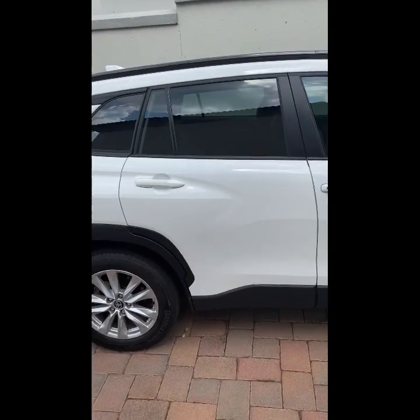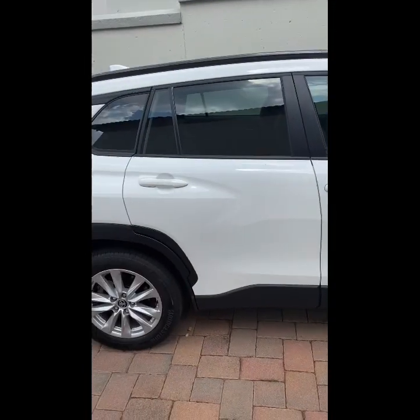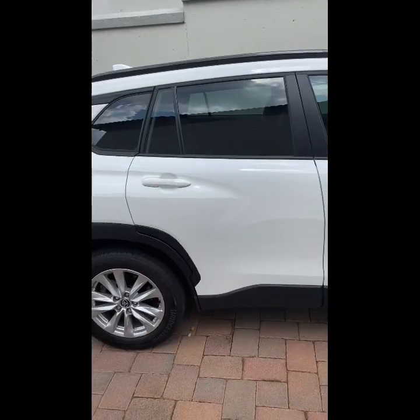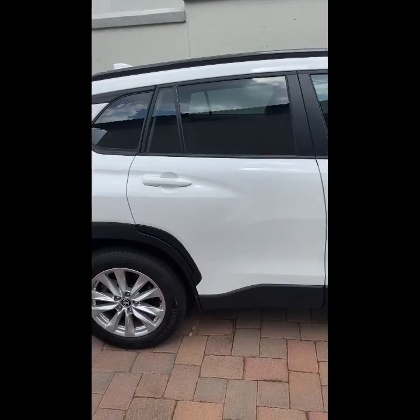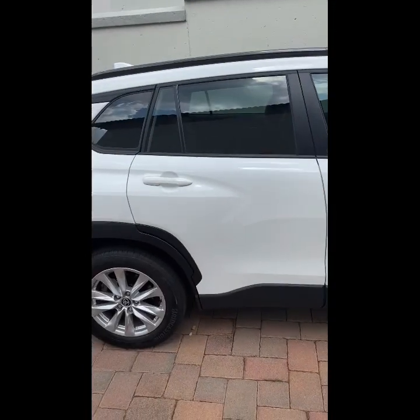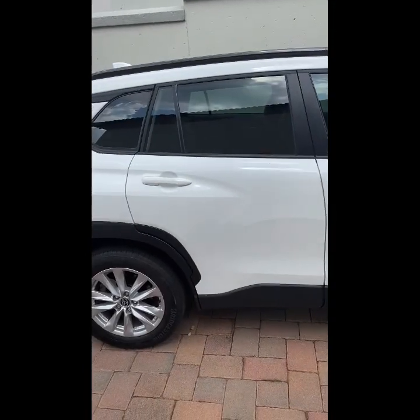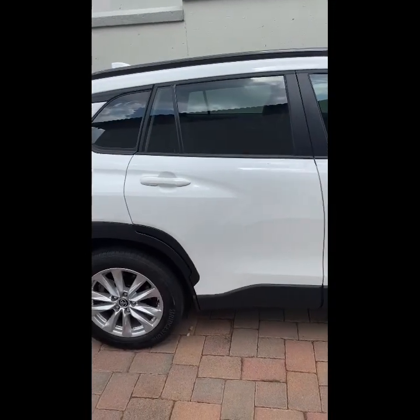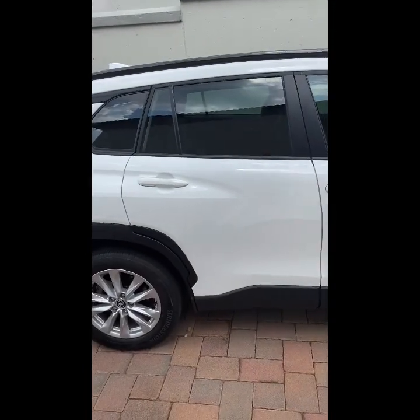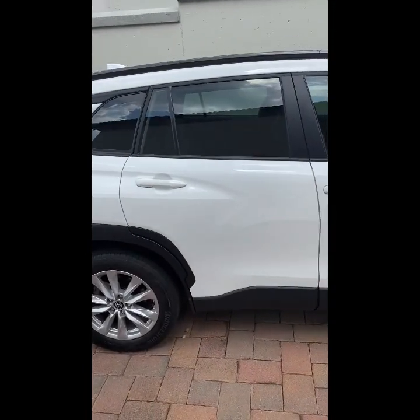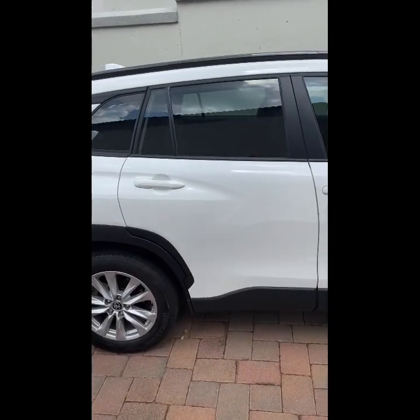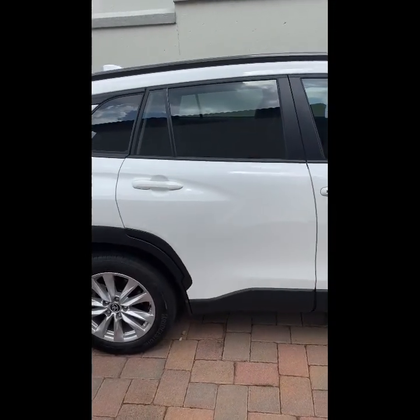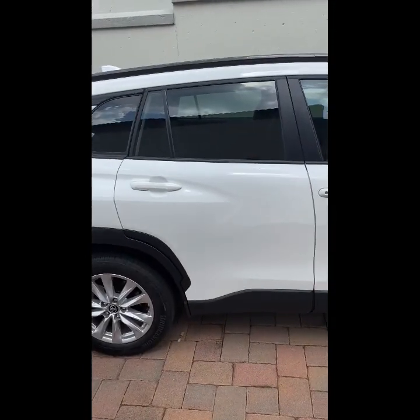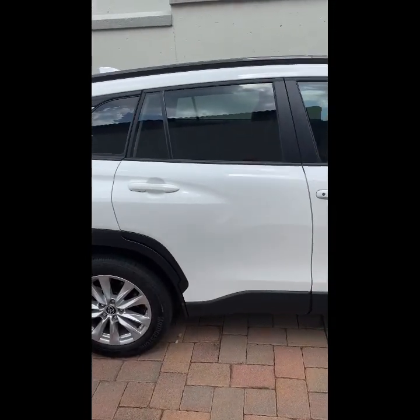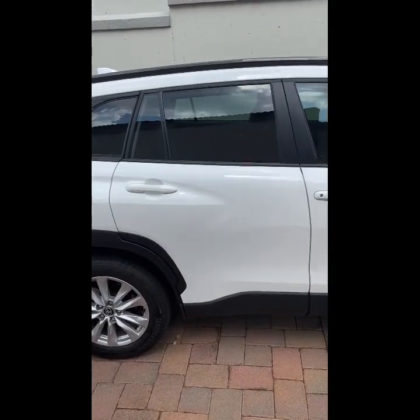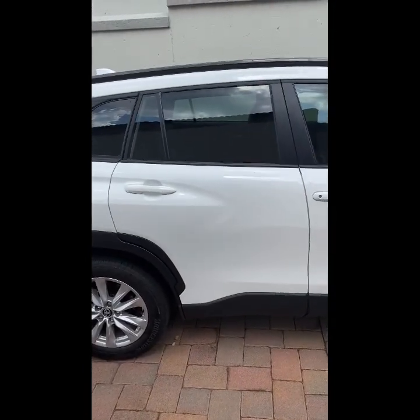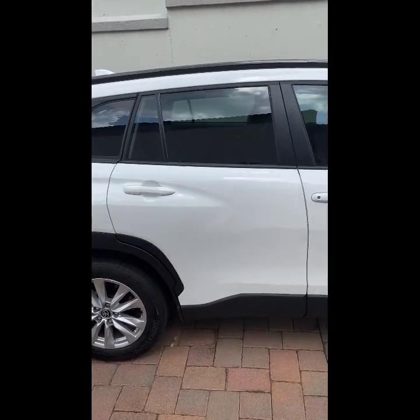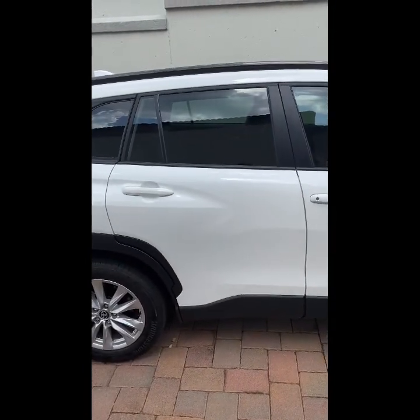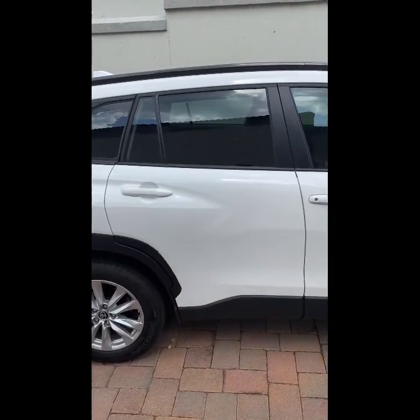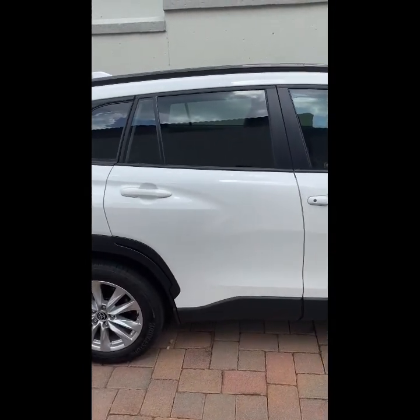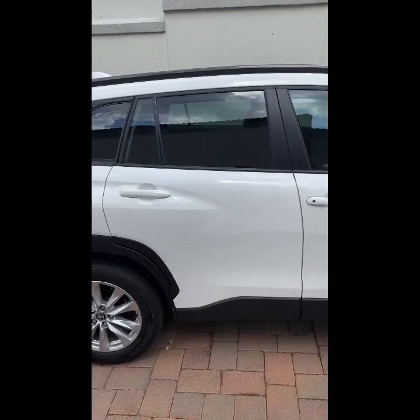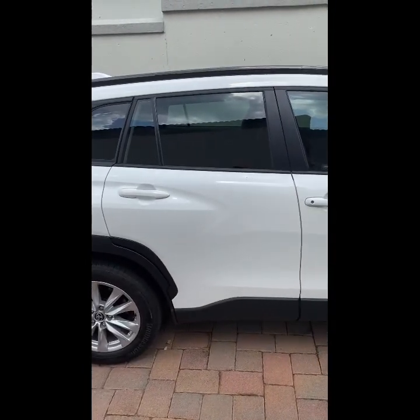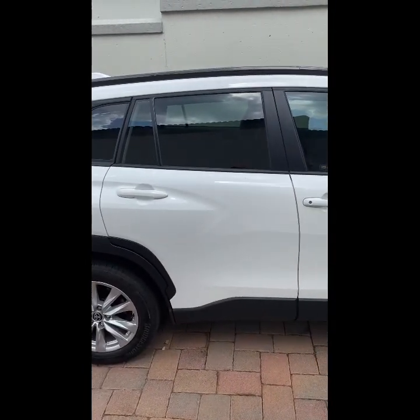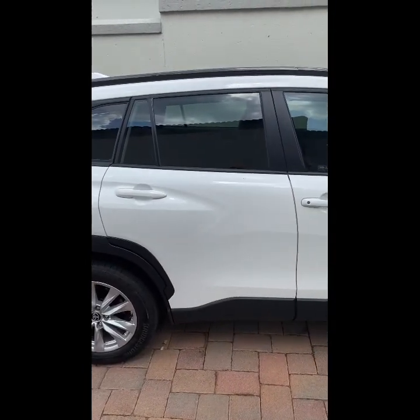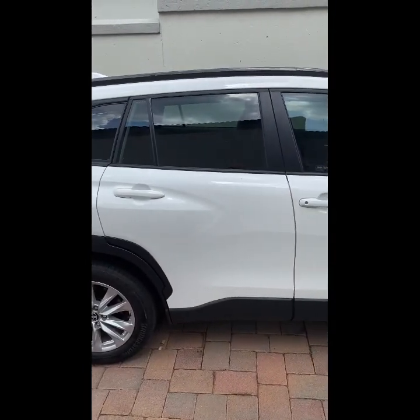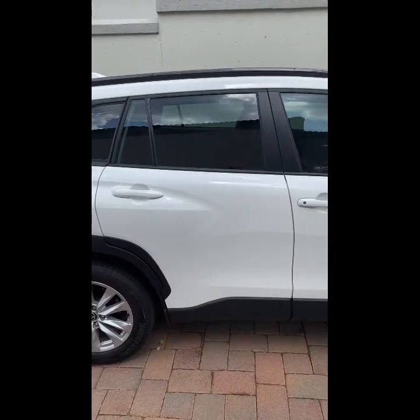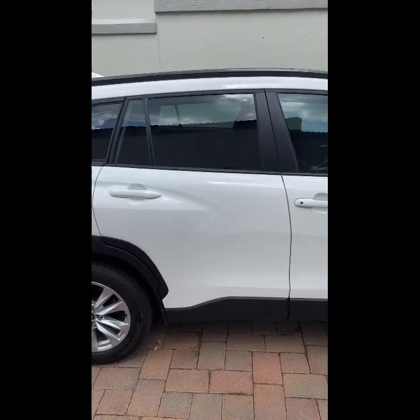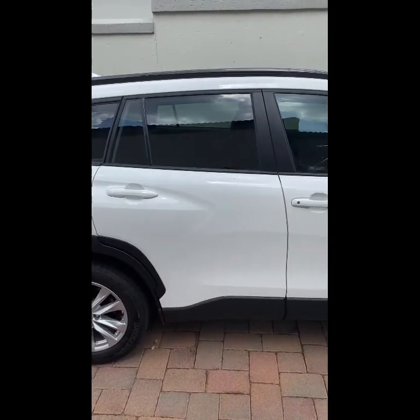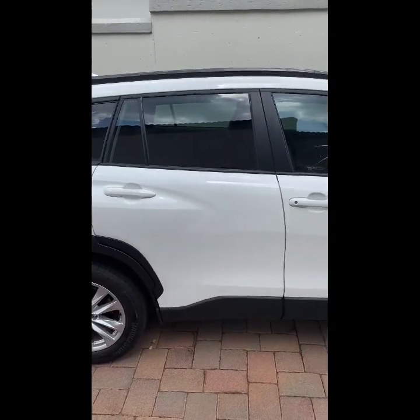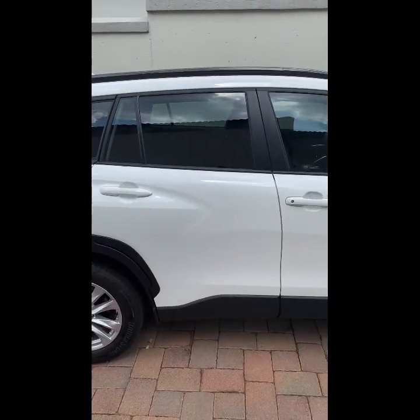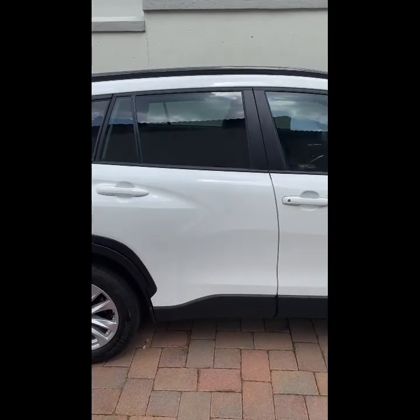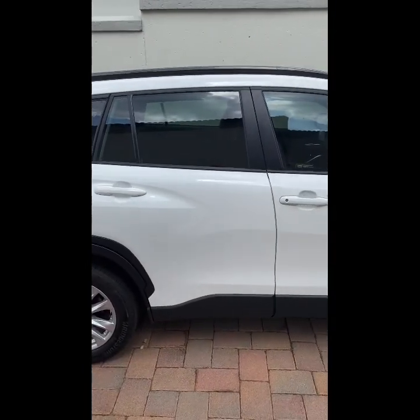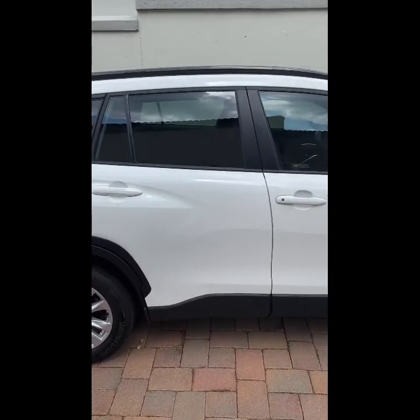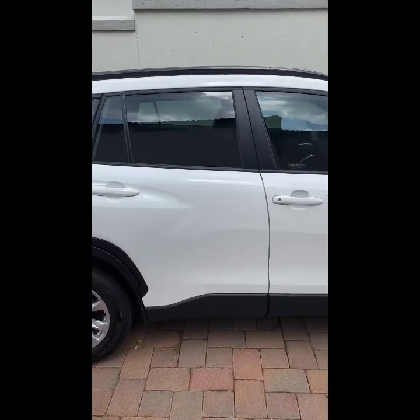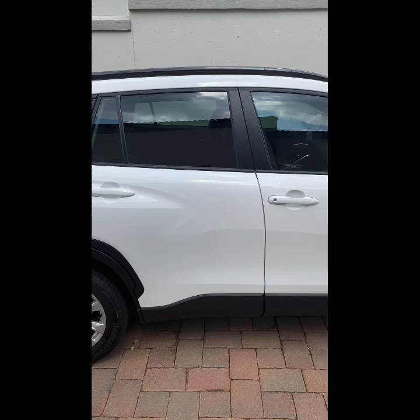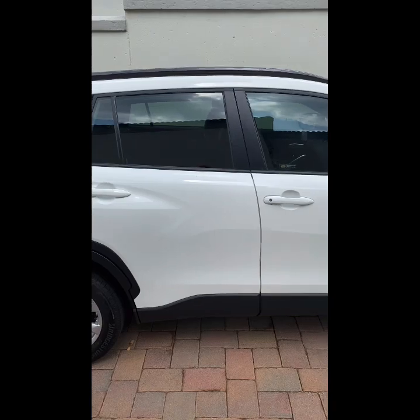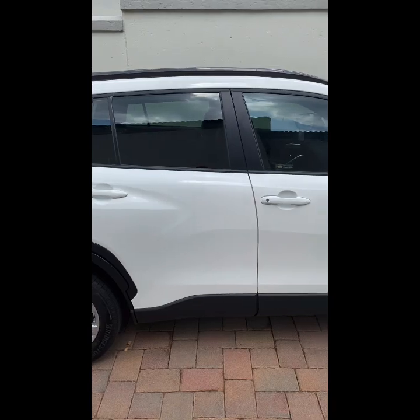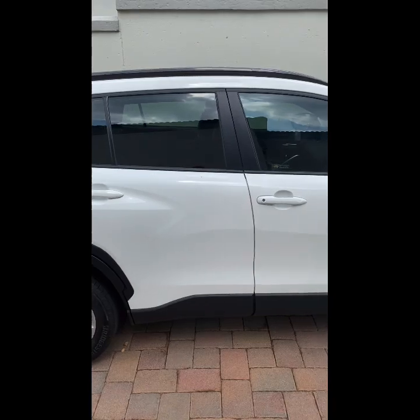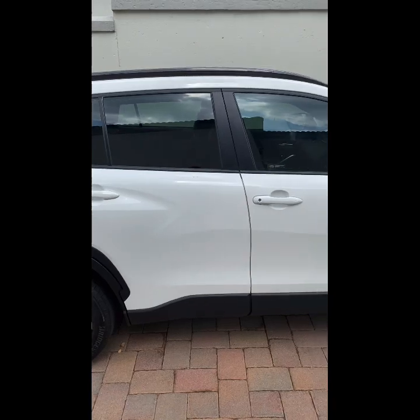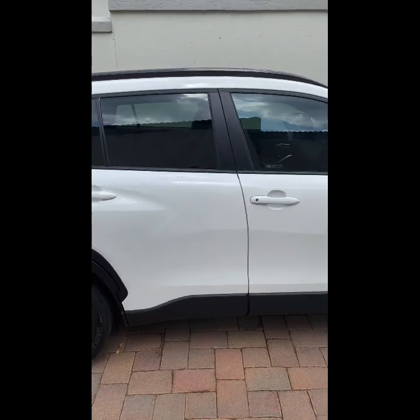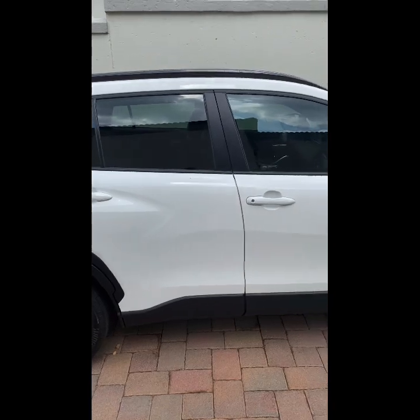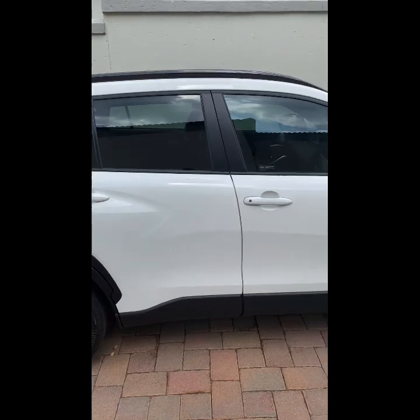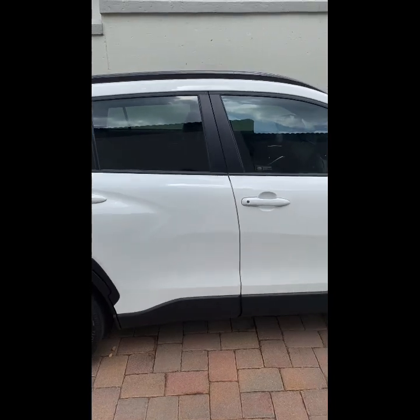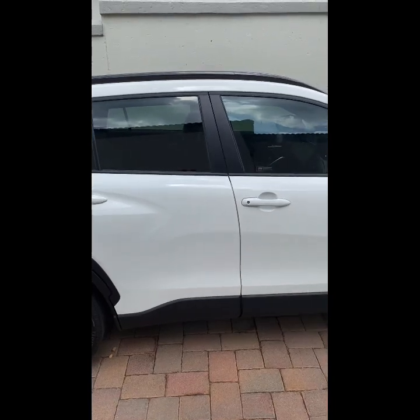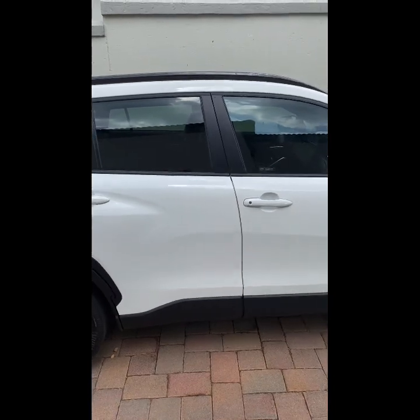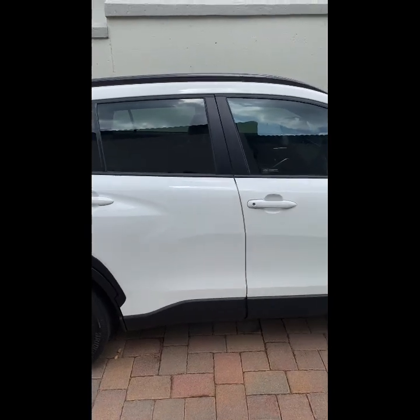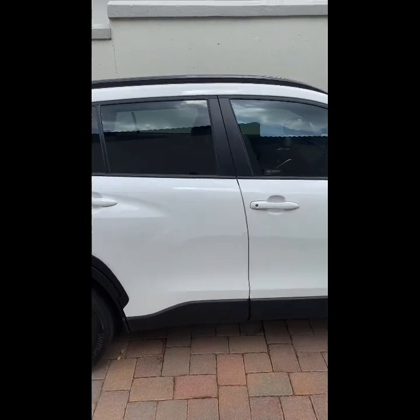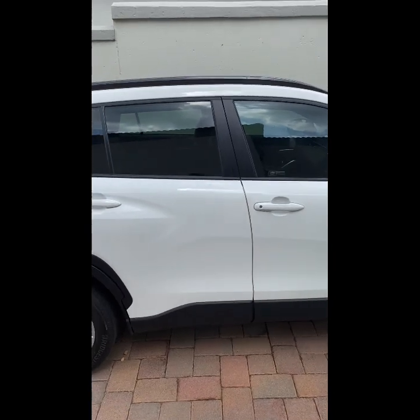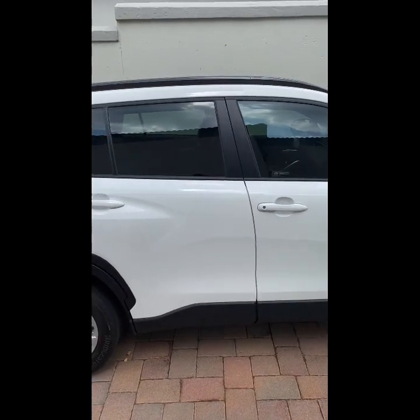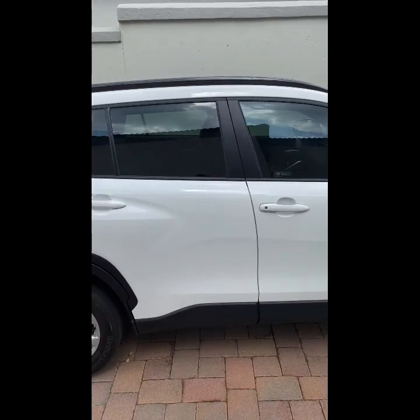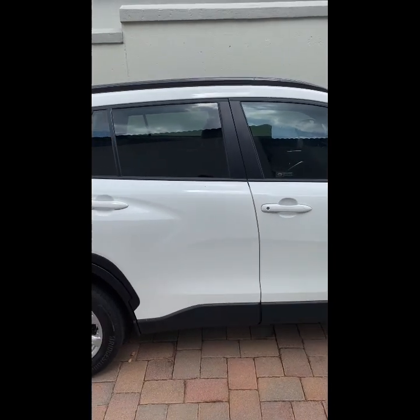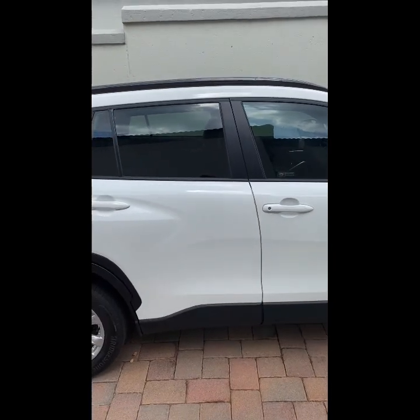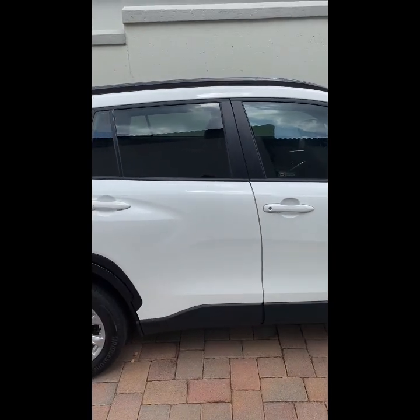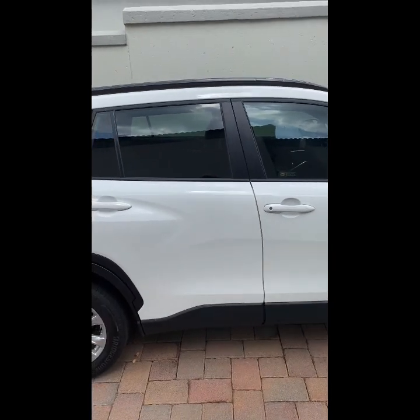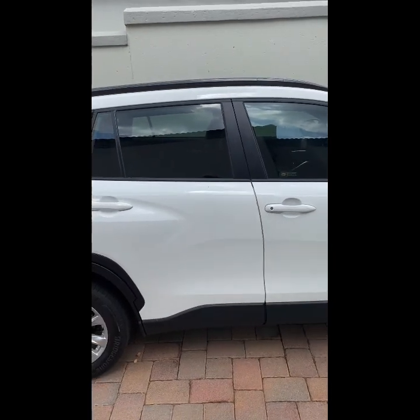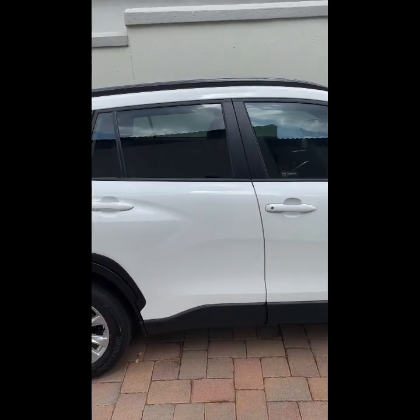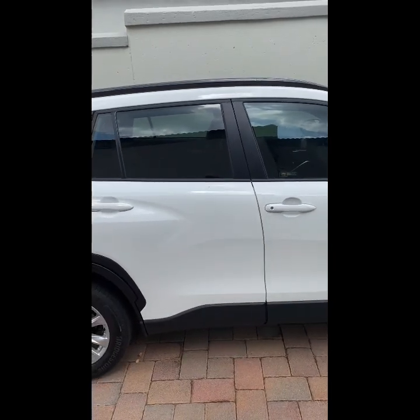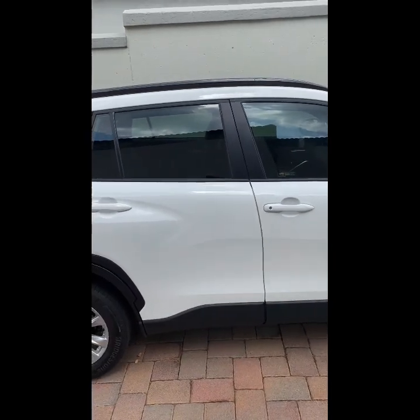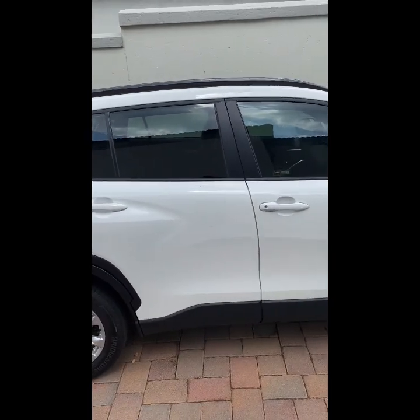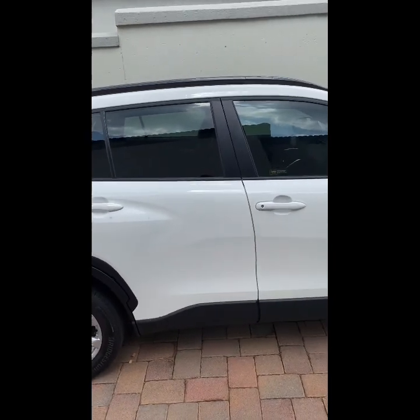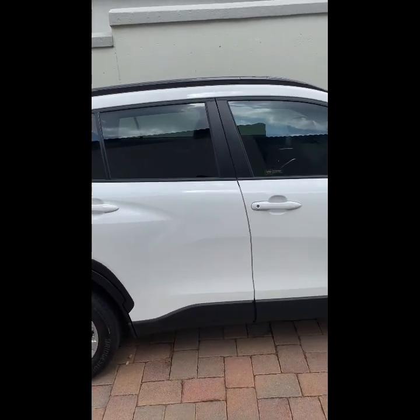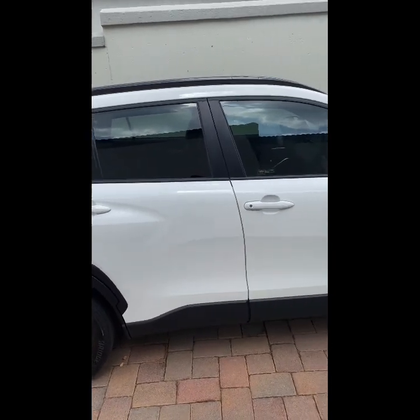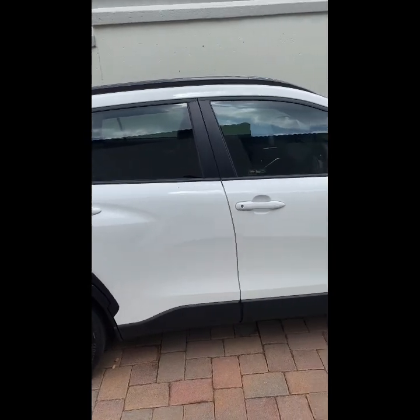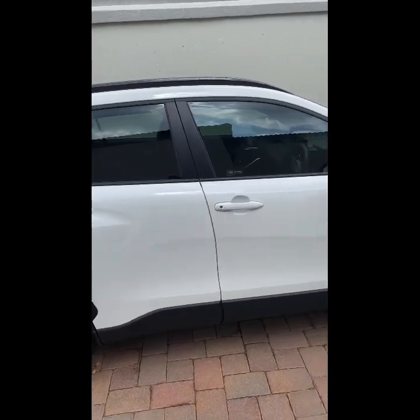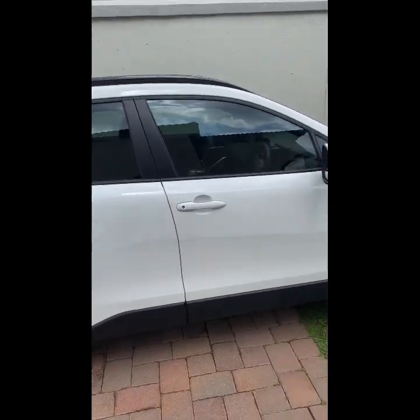It's like a blend between a hatchback and an SUV — kind of like in the middle between a big and a small car.